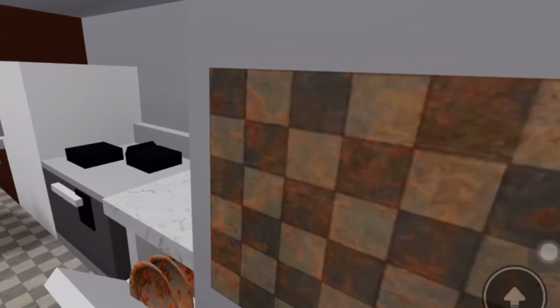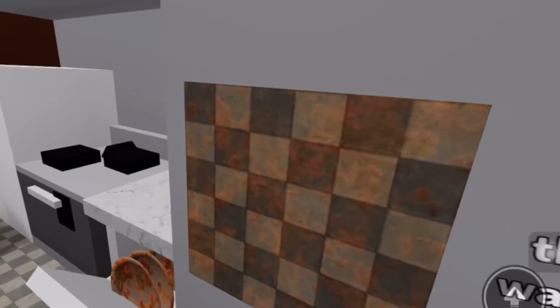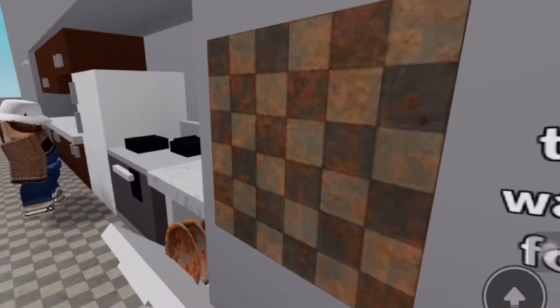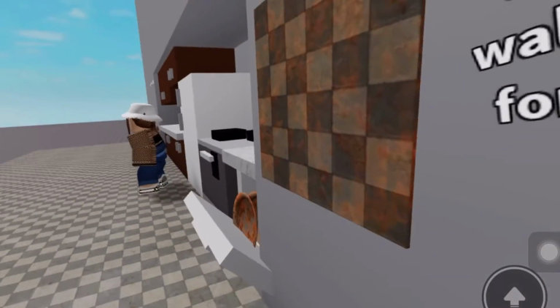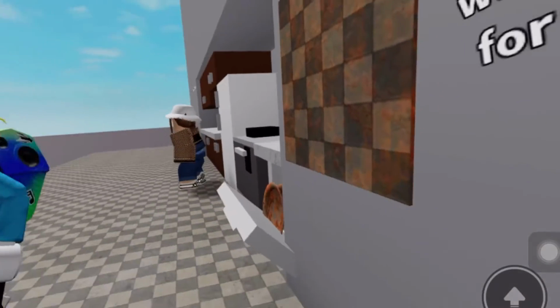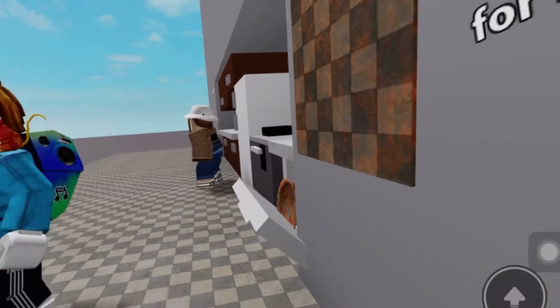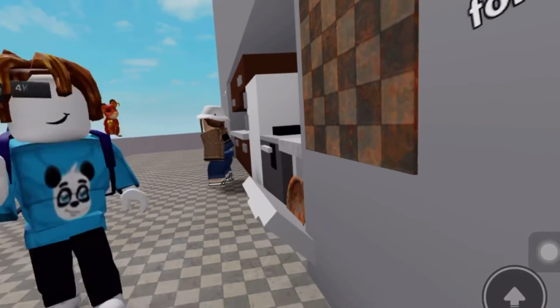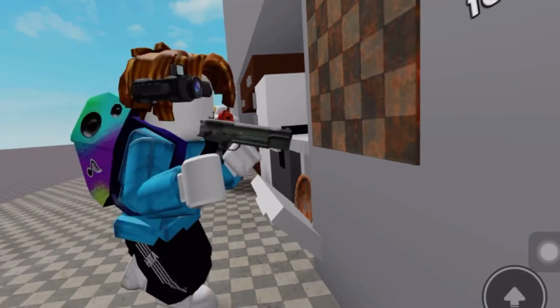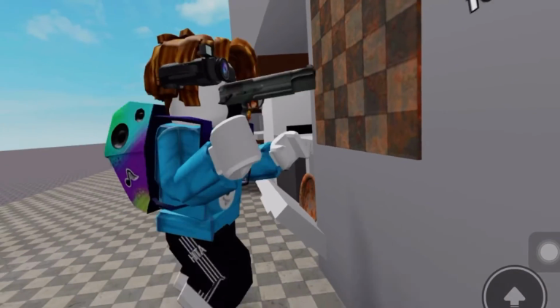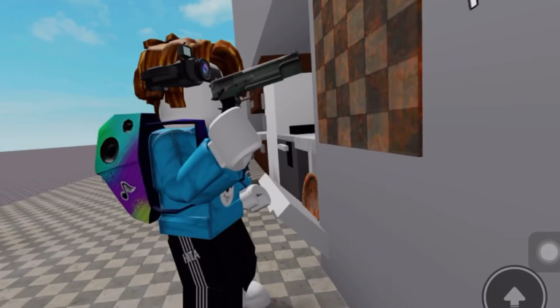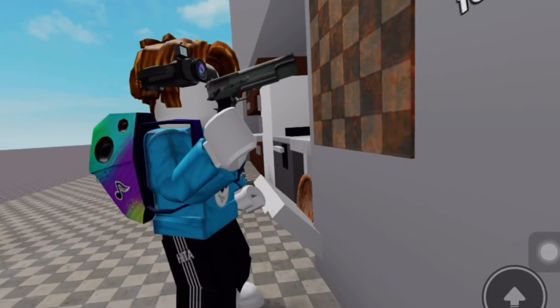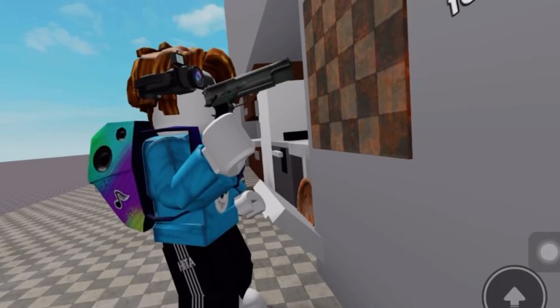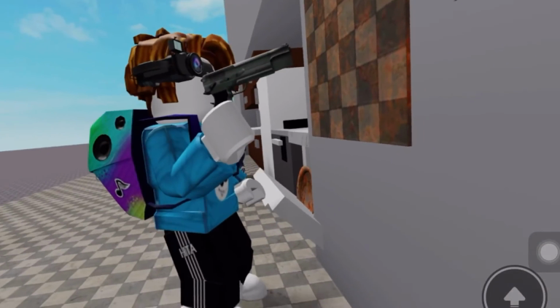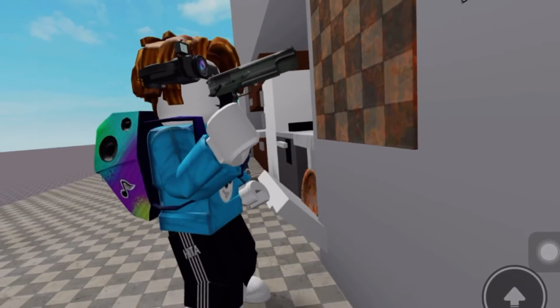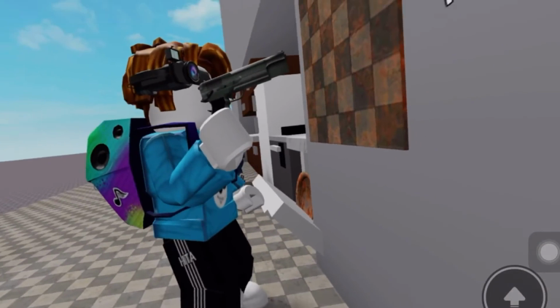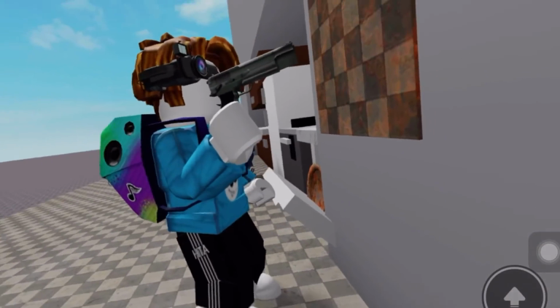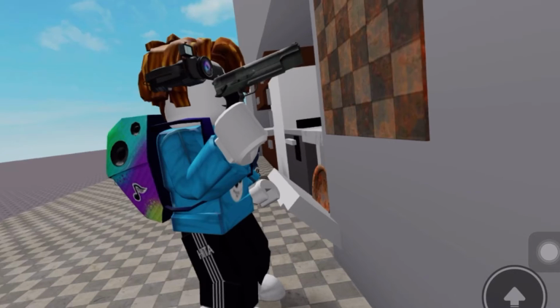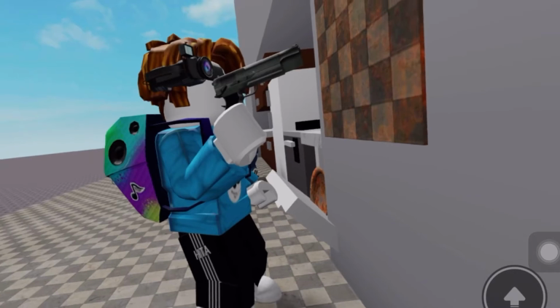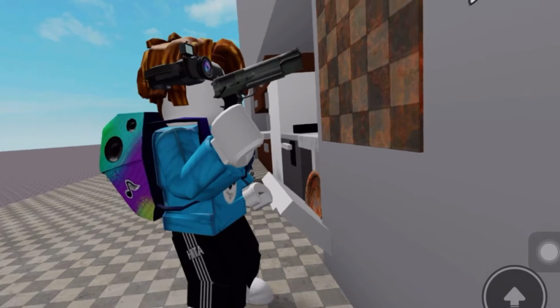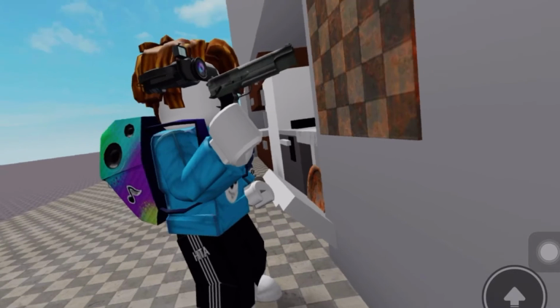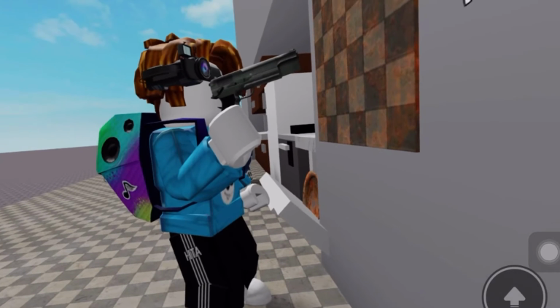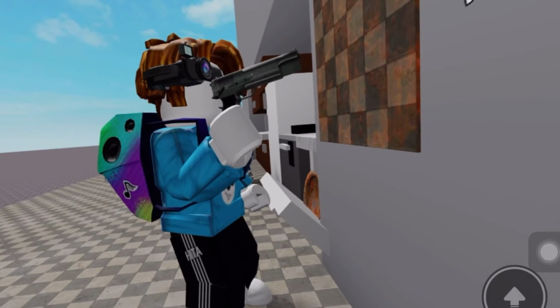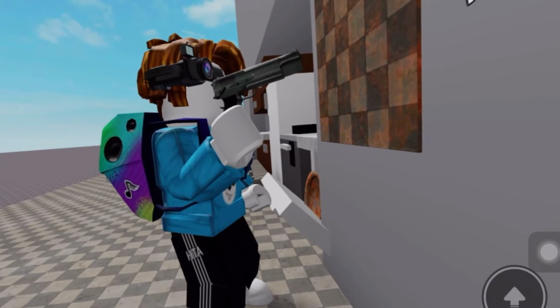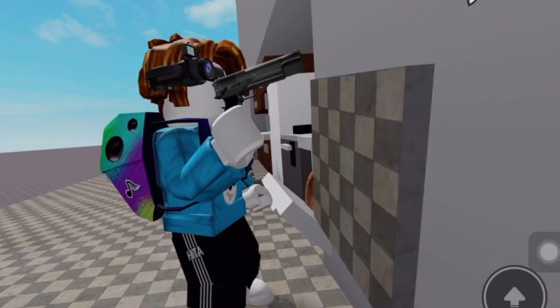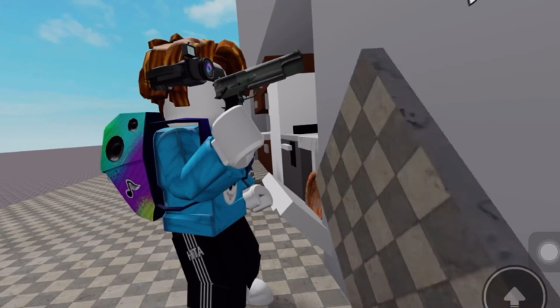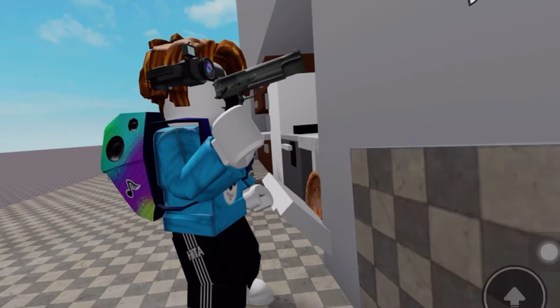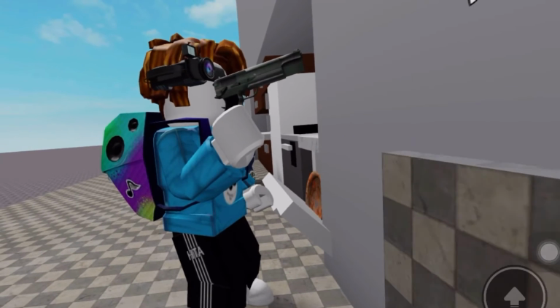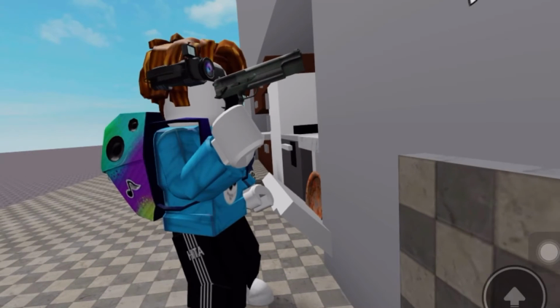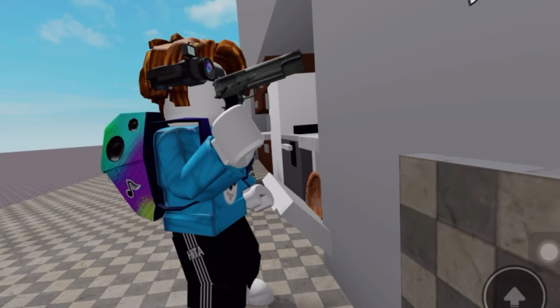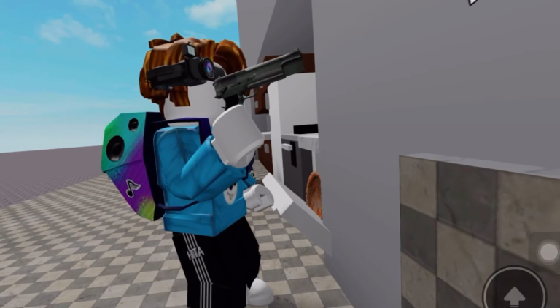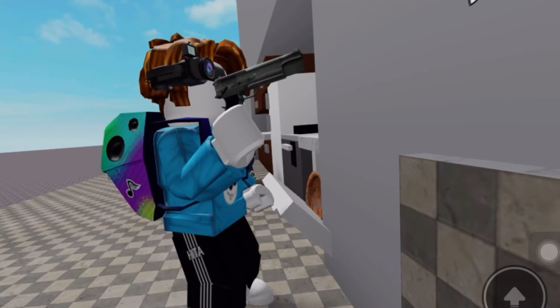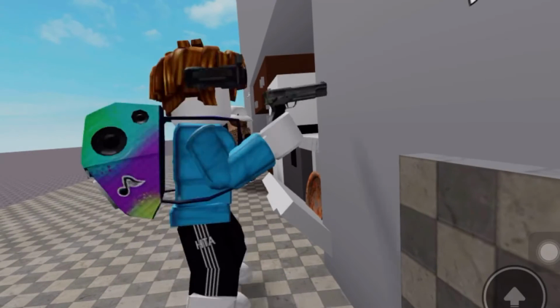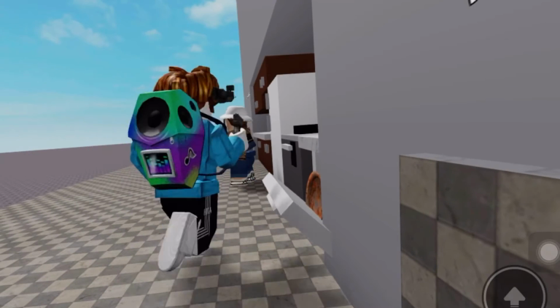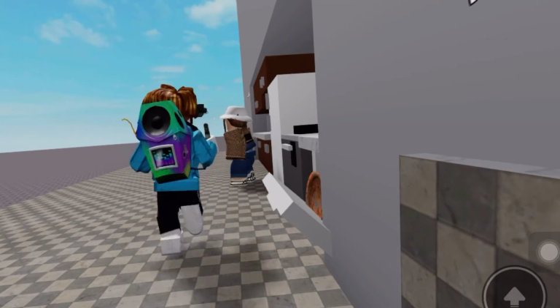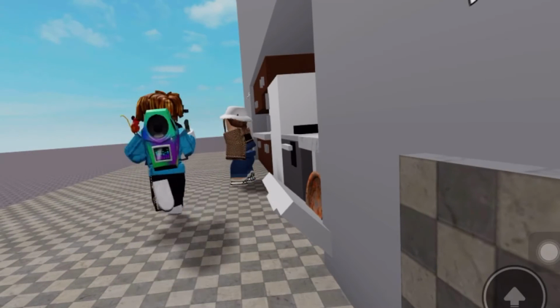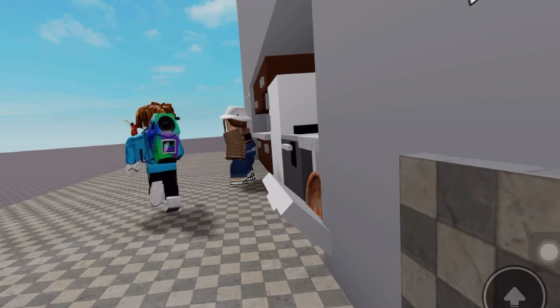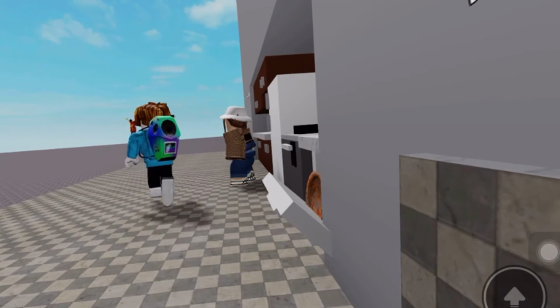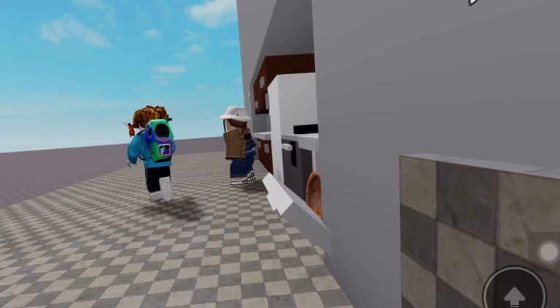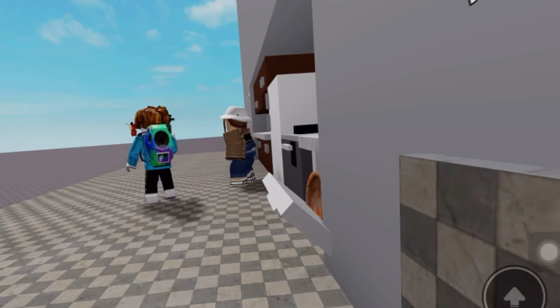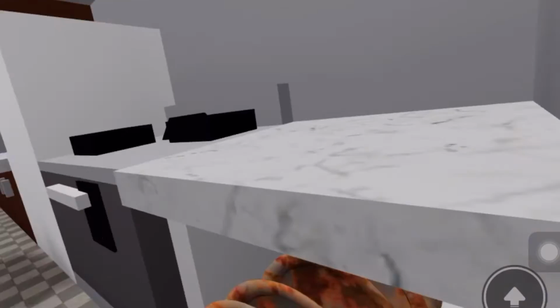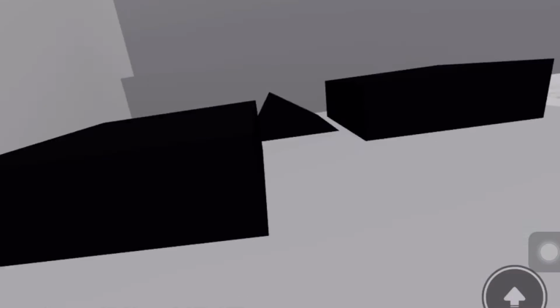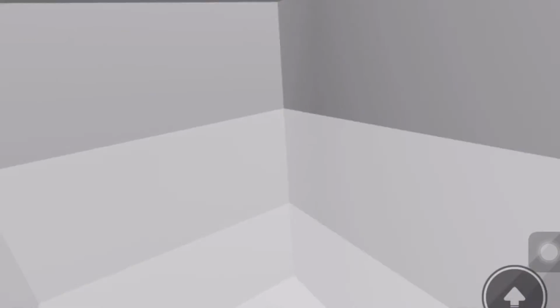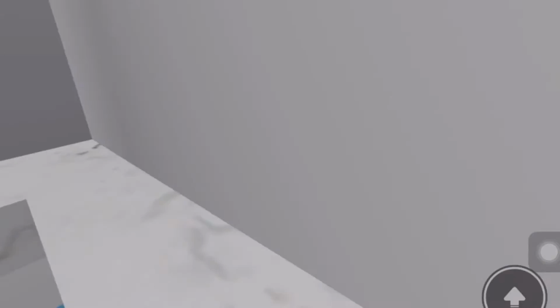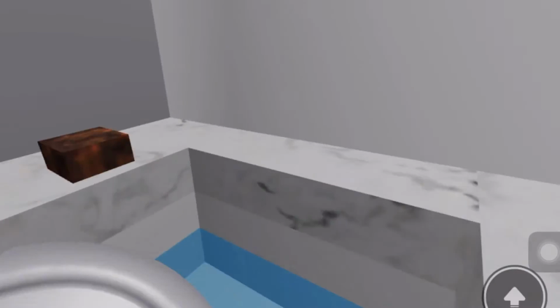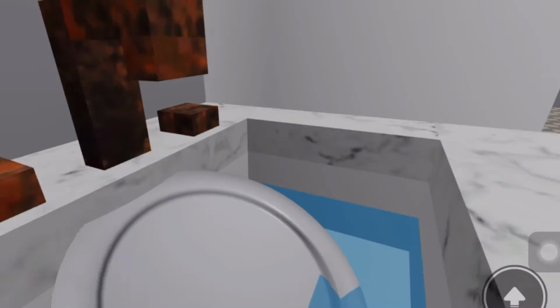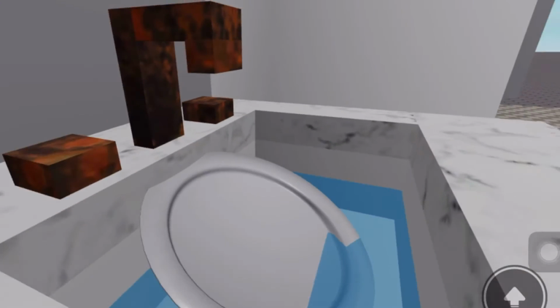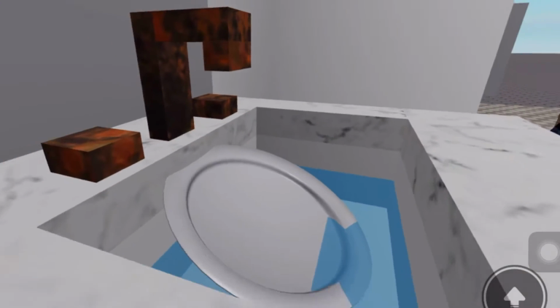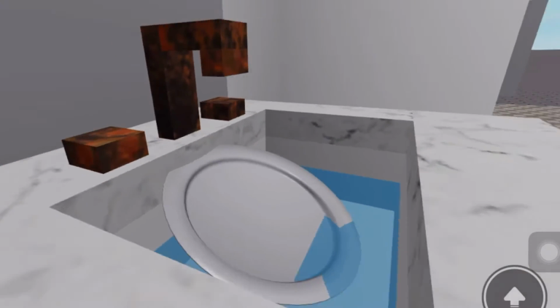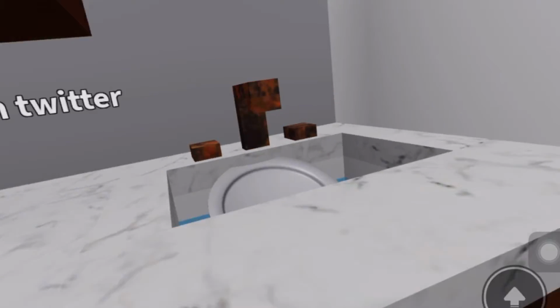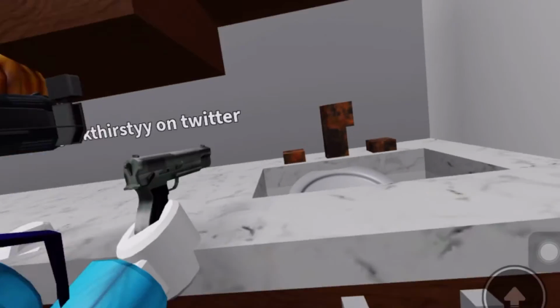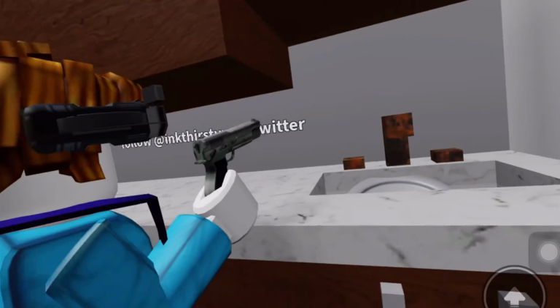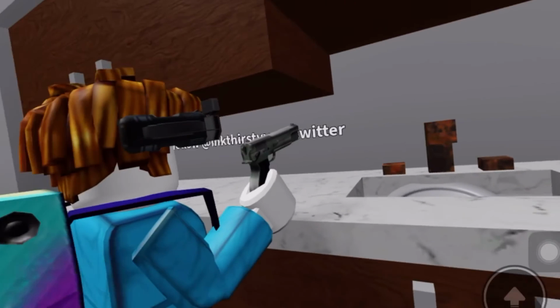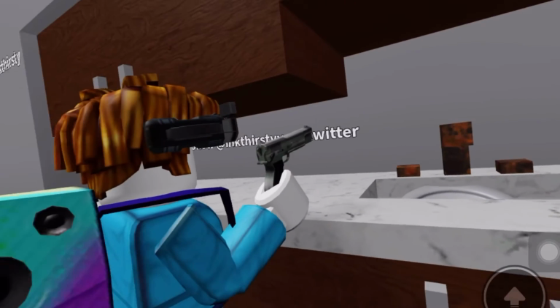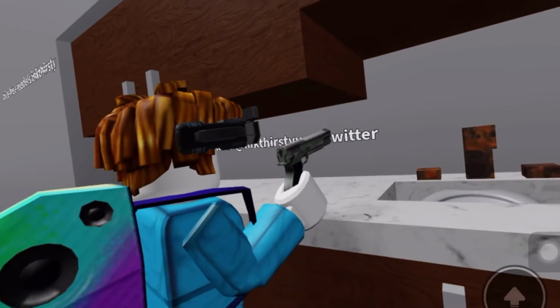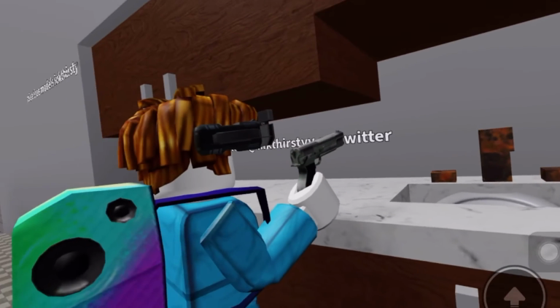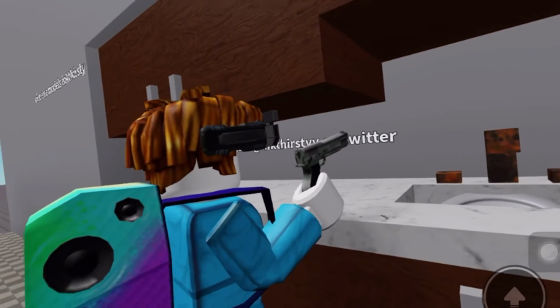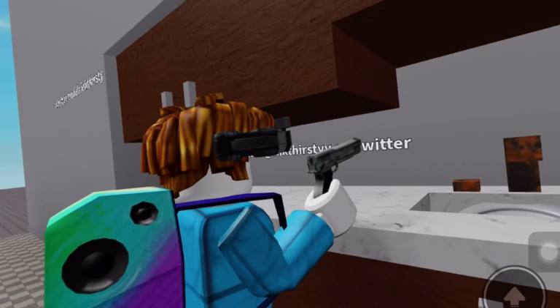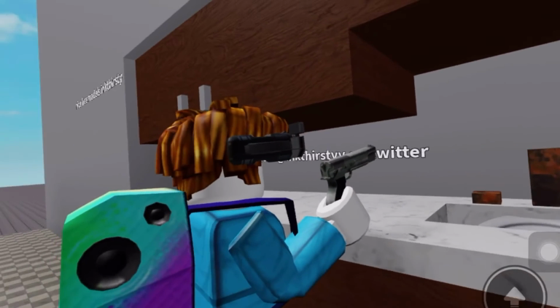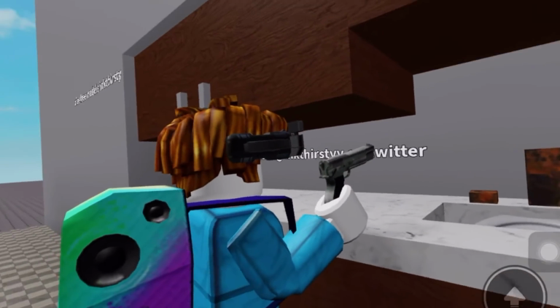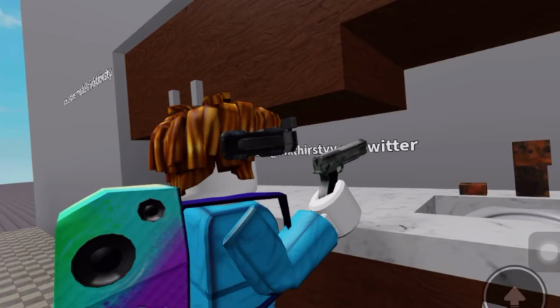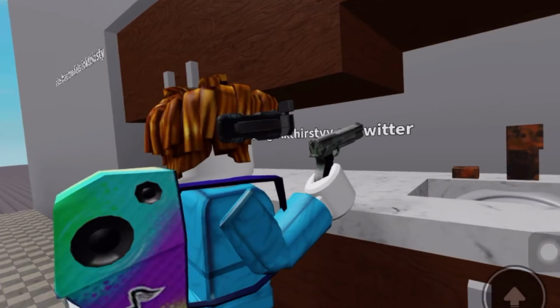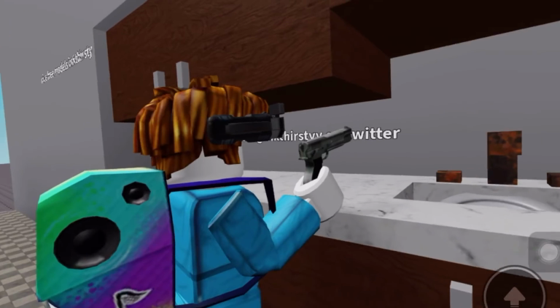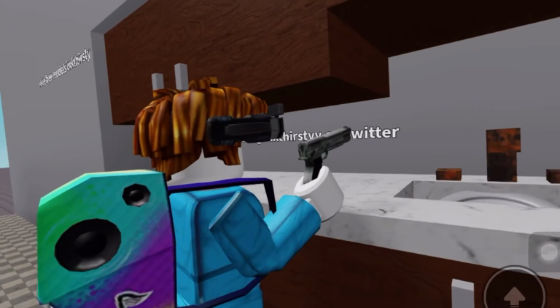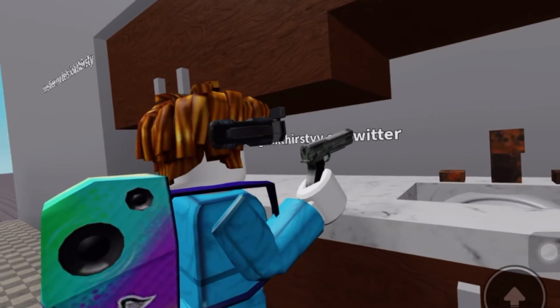Grubby tiles. I love you Kitchen Gun! Rusty taps. Bang, bang, bang!